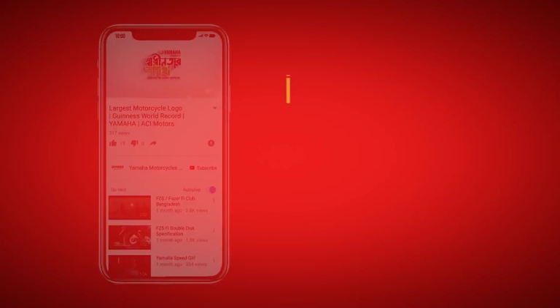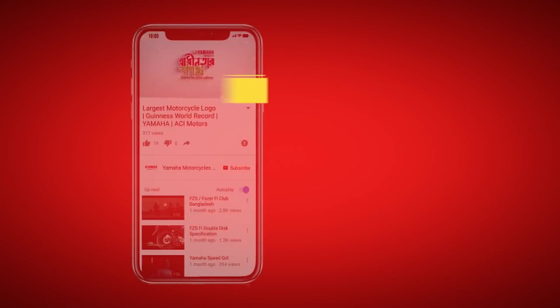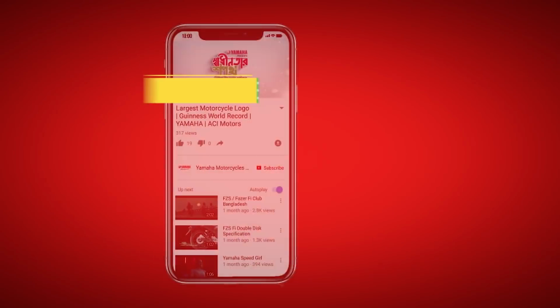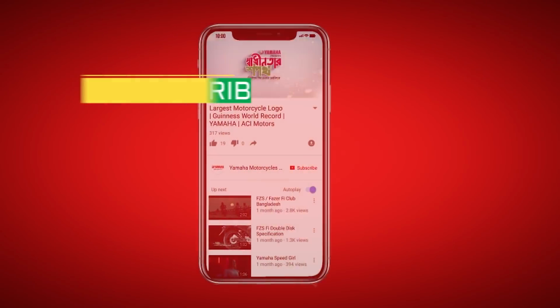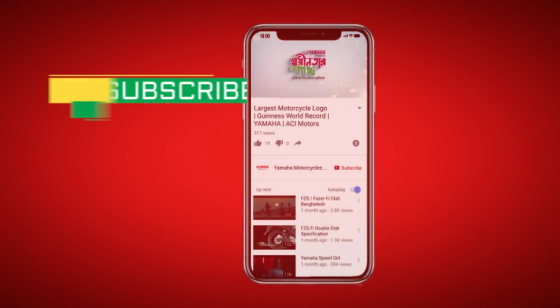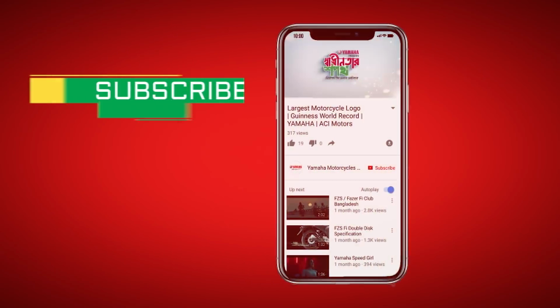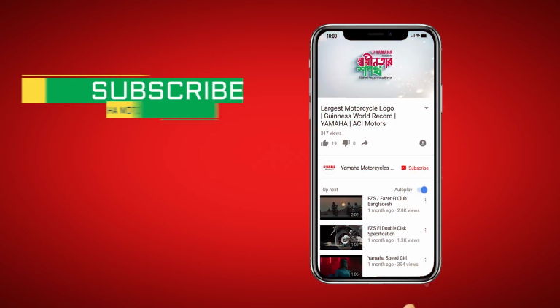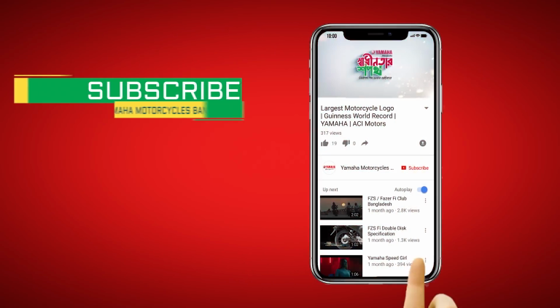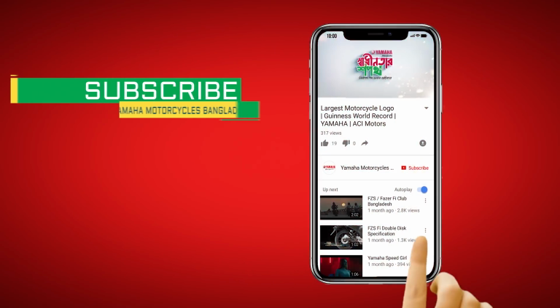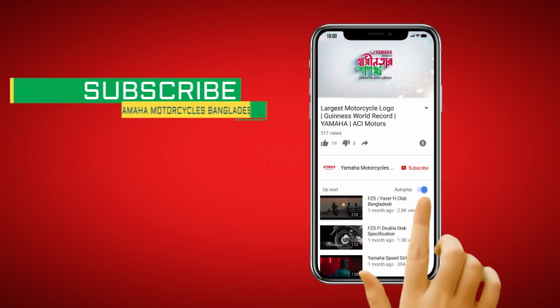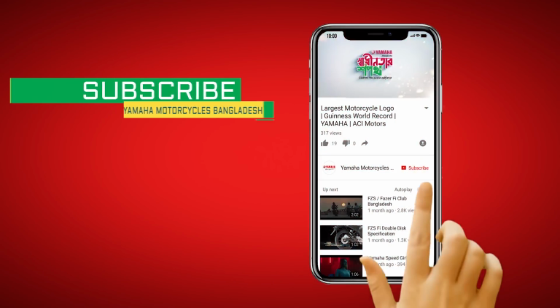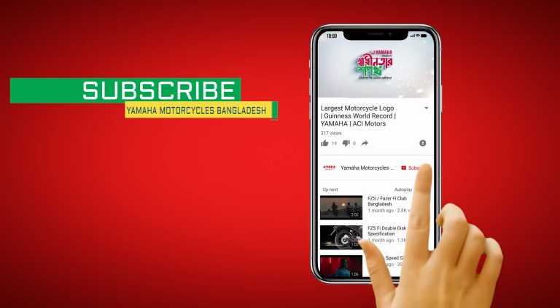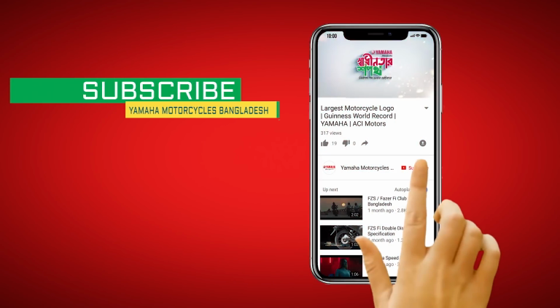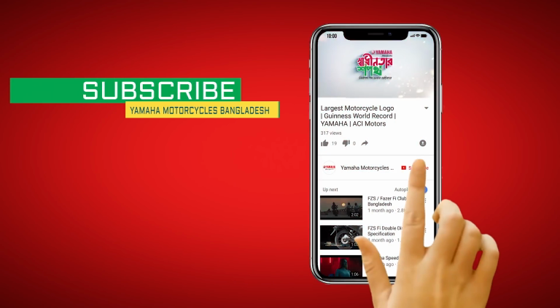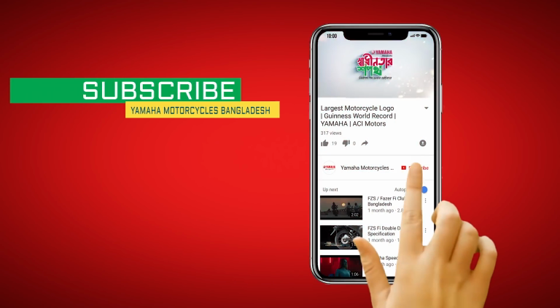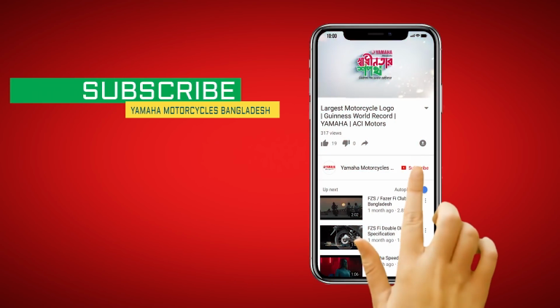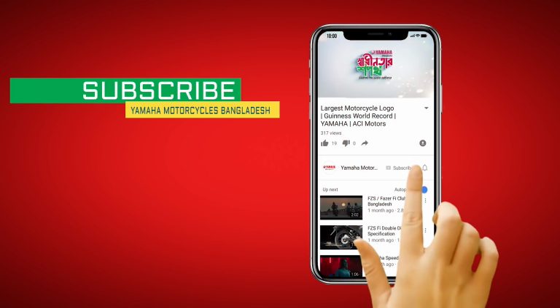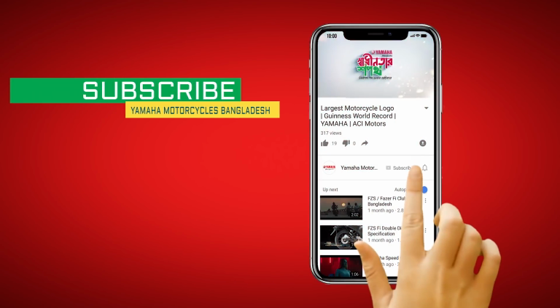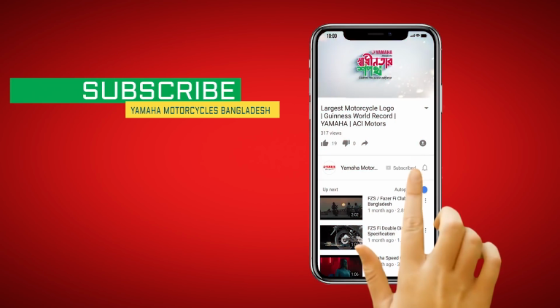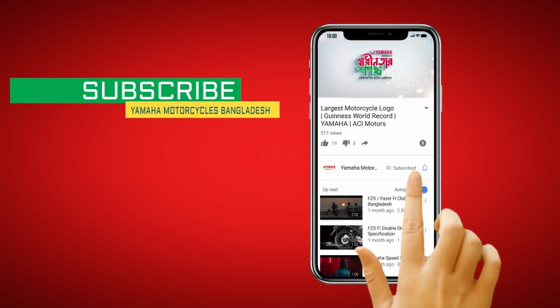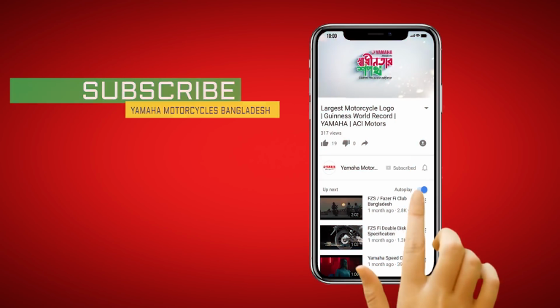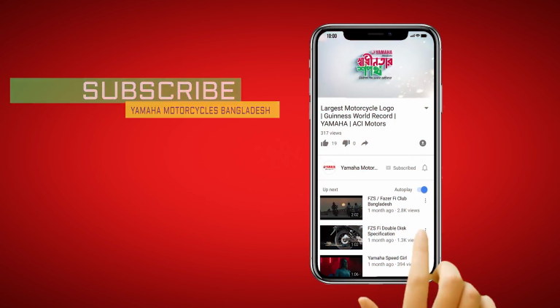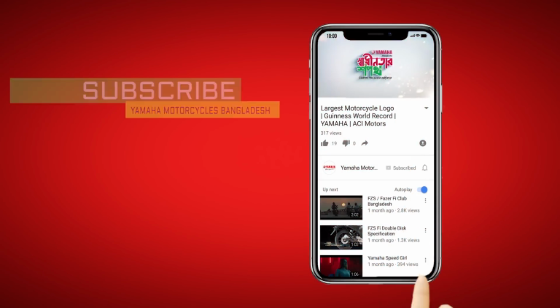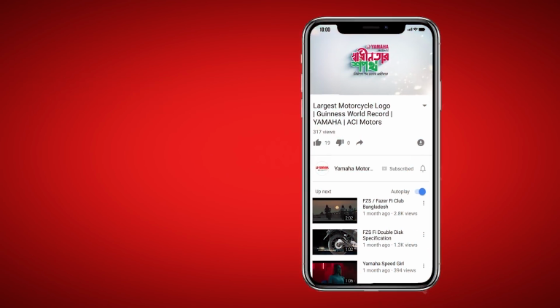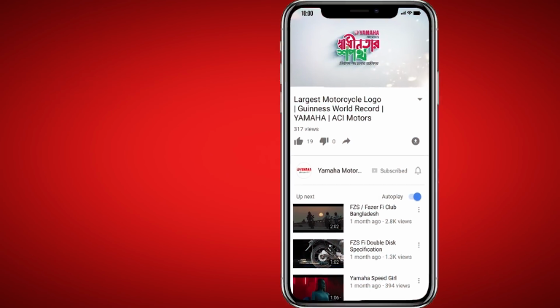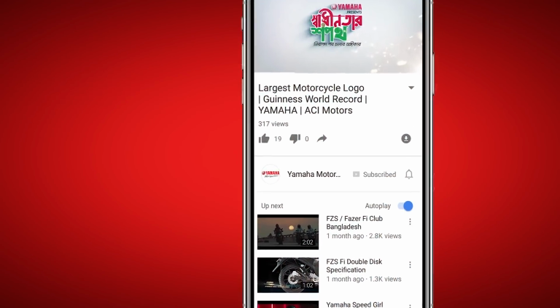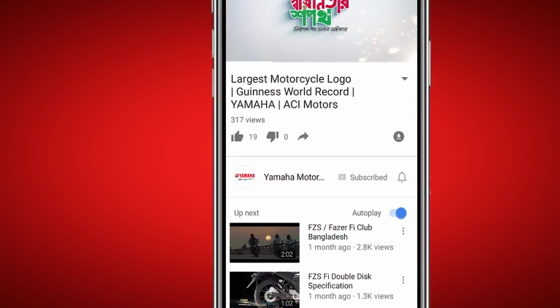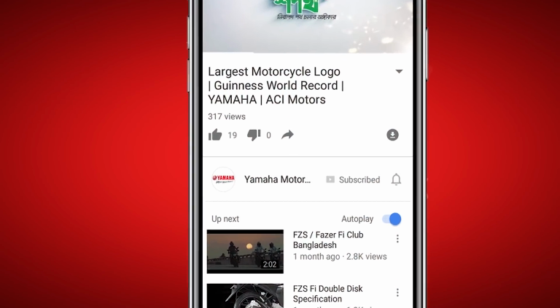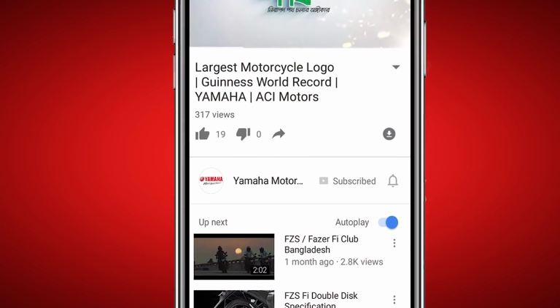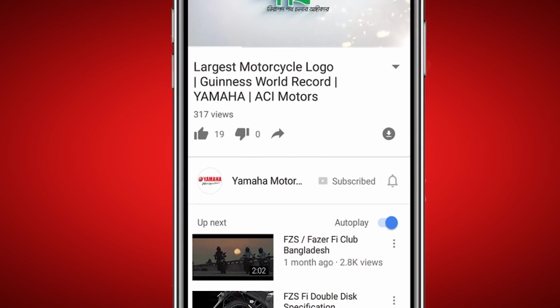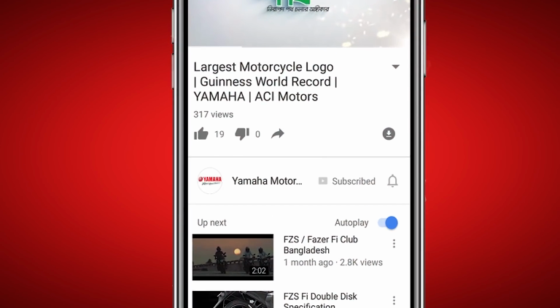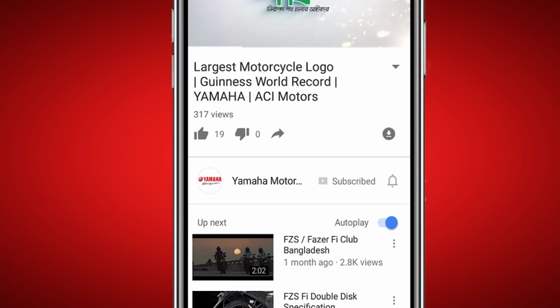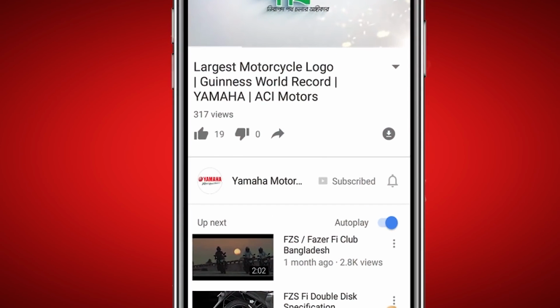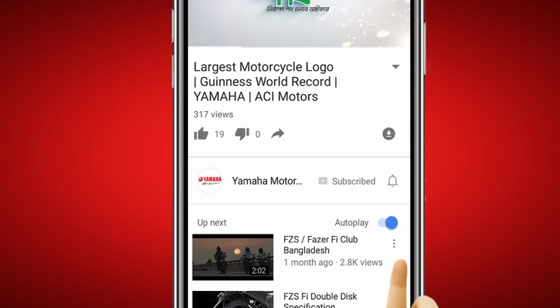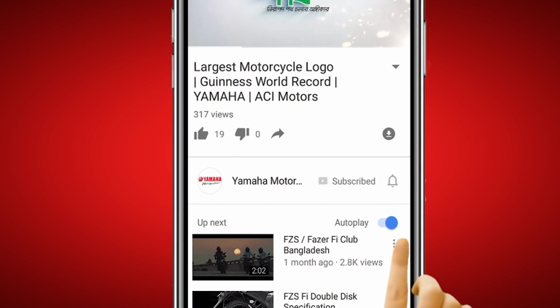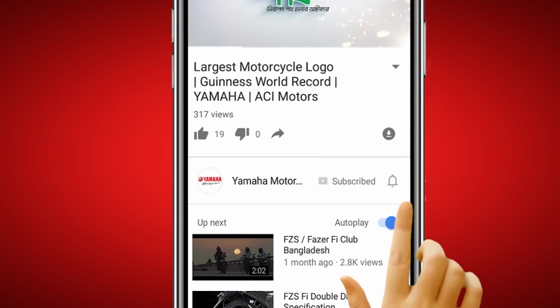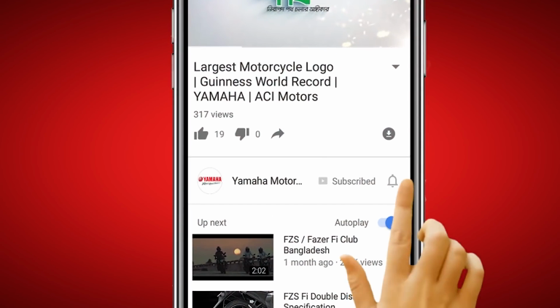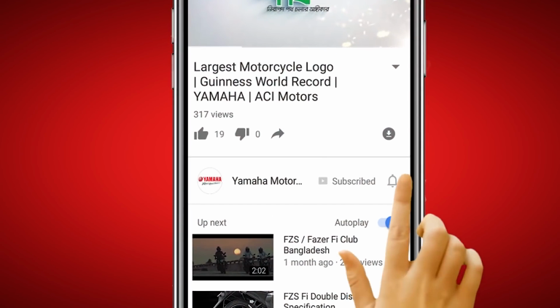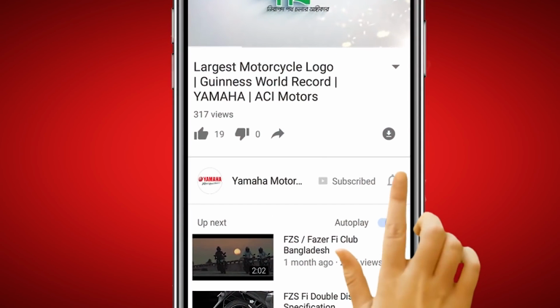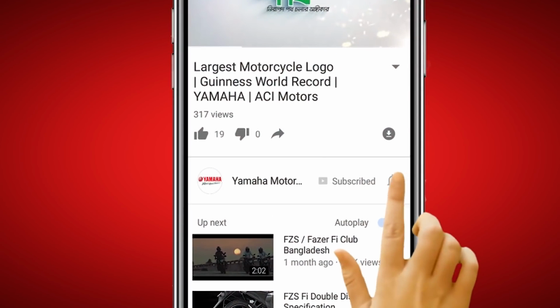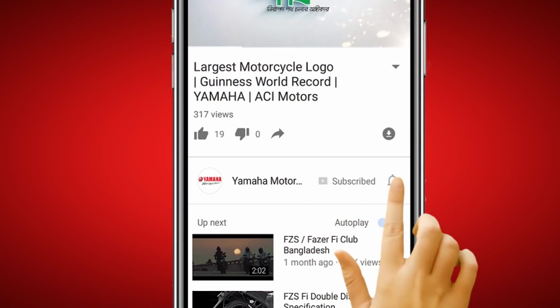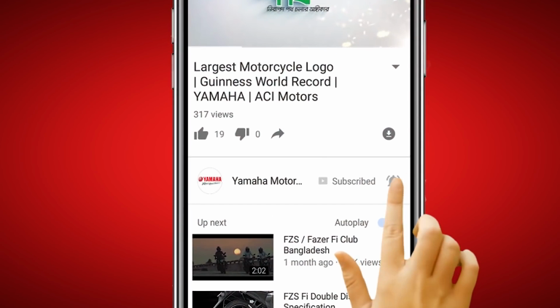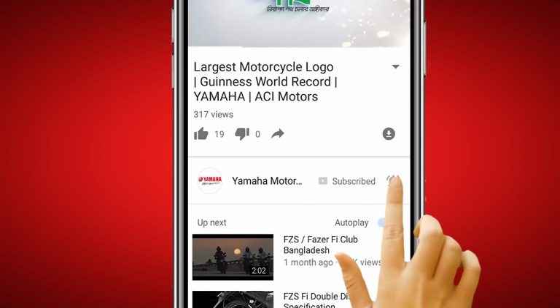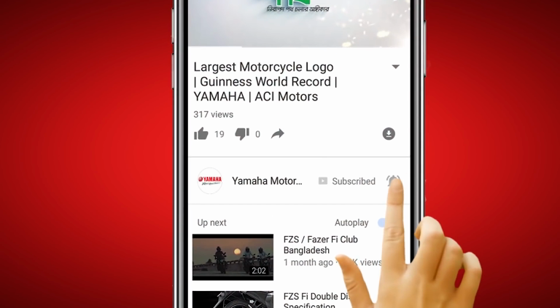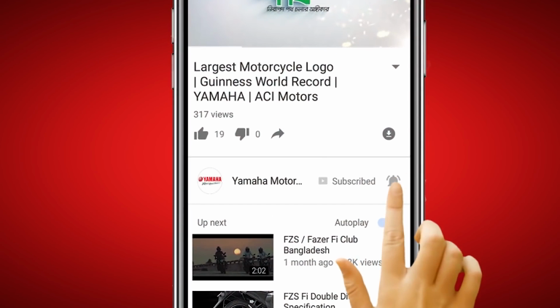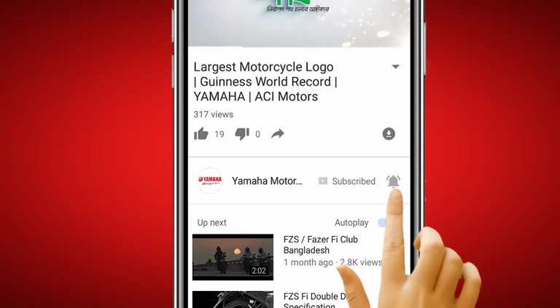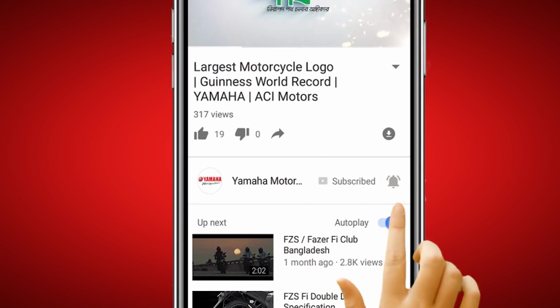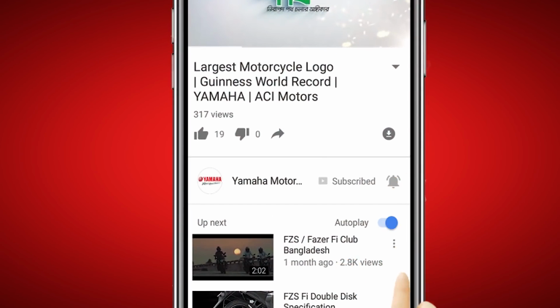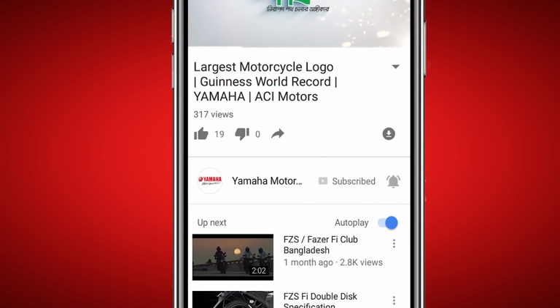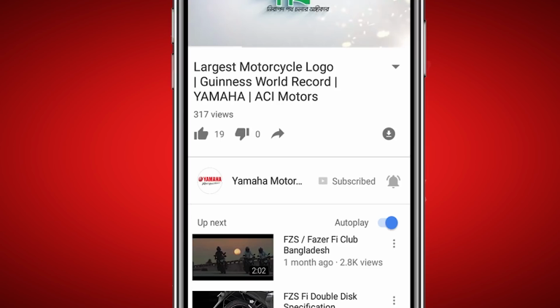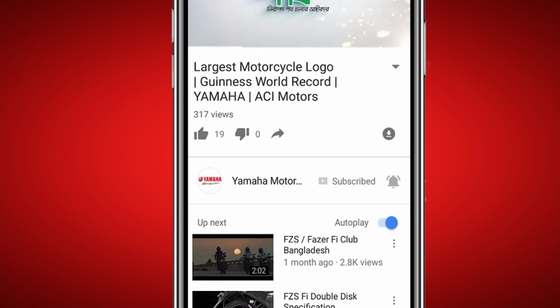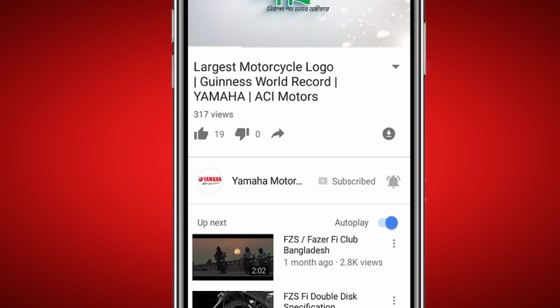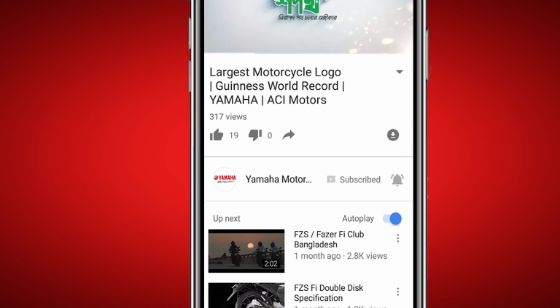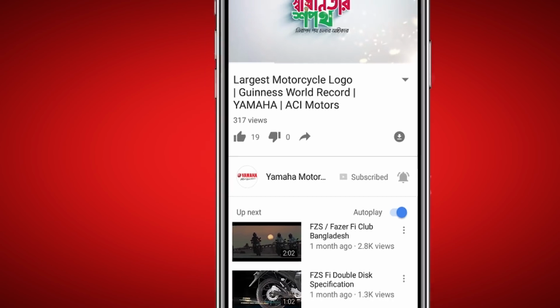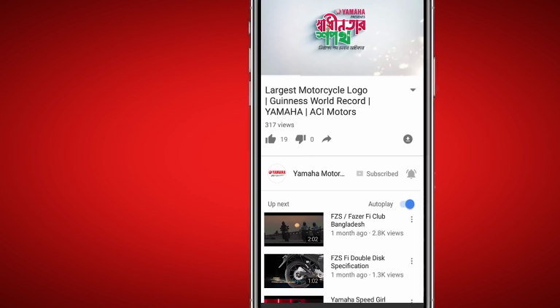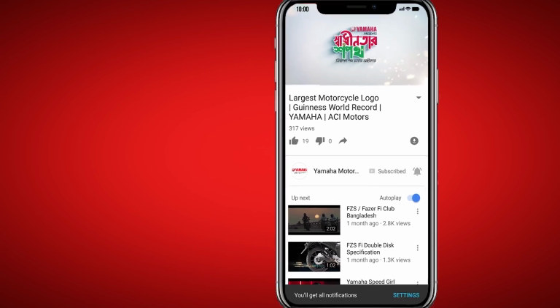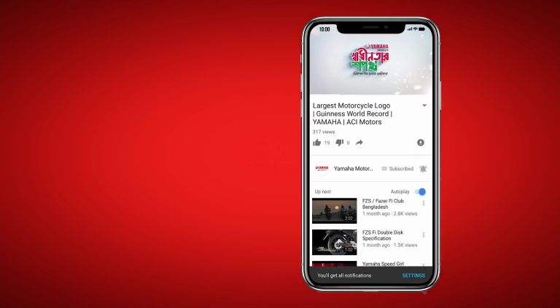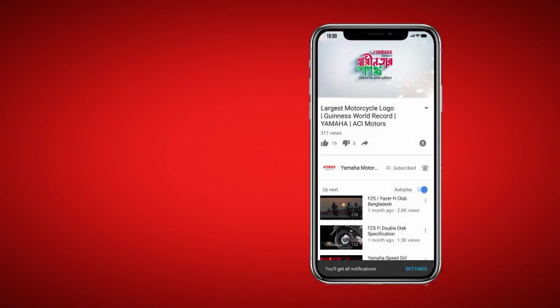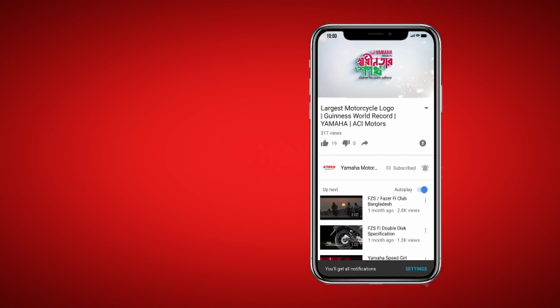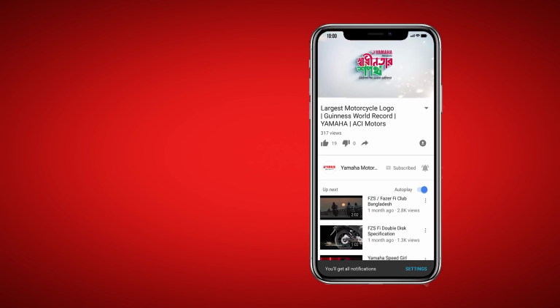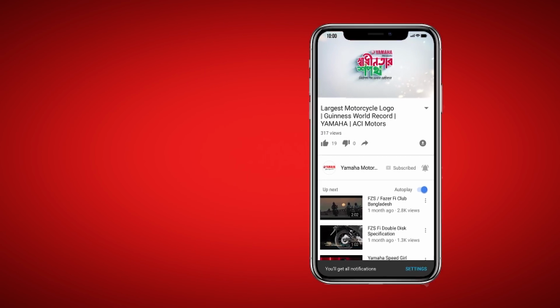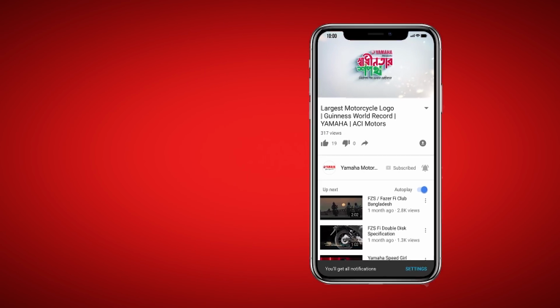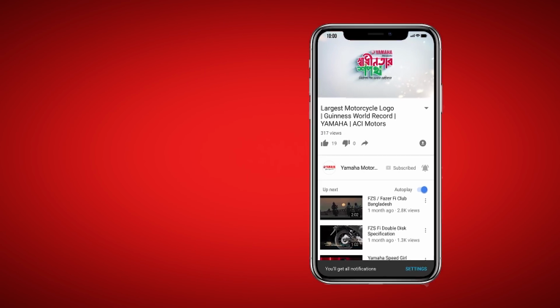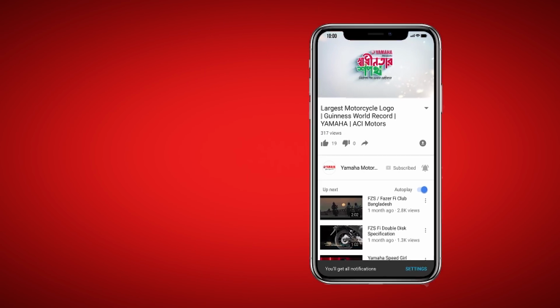Subscribe to Yamaha Bangladesh YouTube channel and press the bell icon for Yamaha's latest updates.